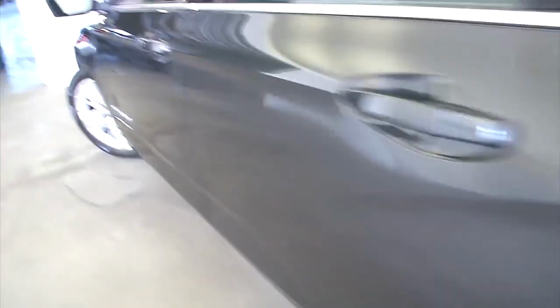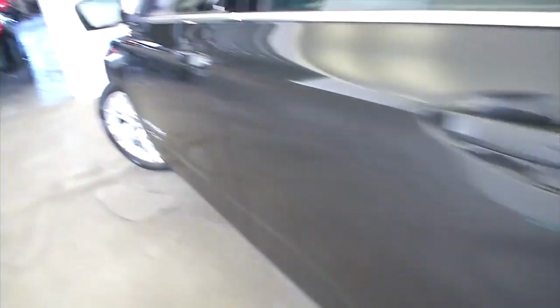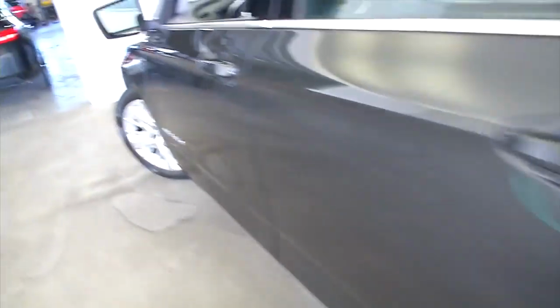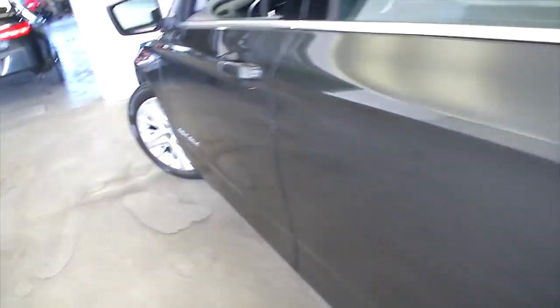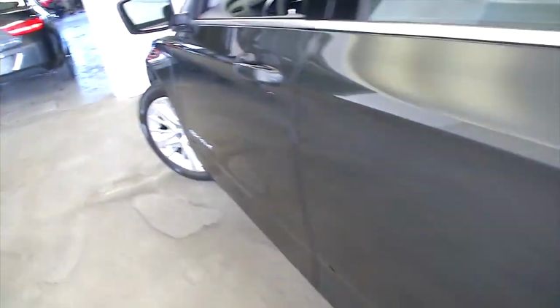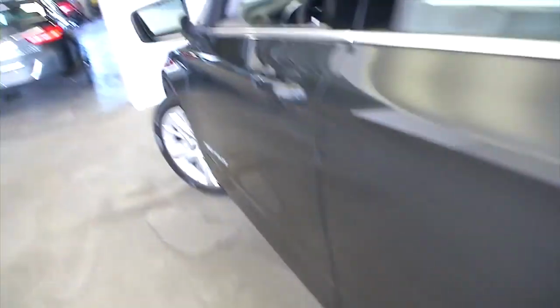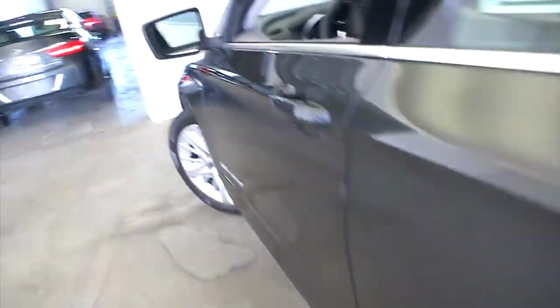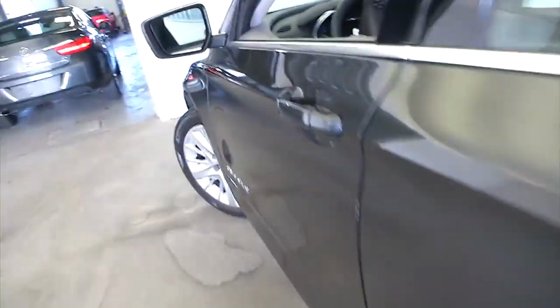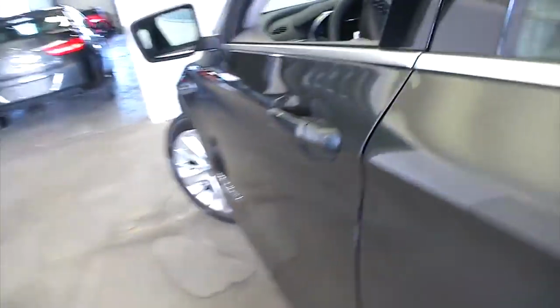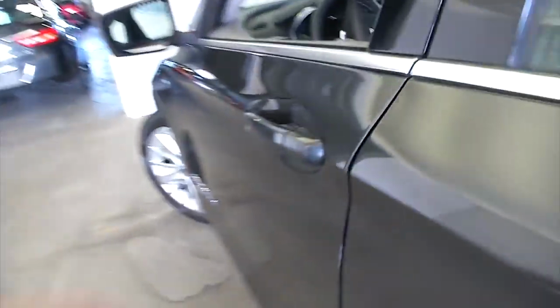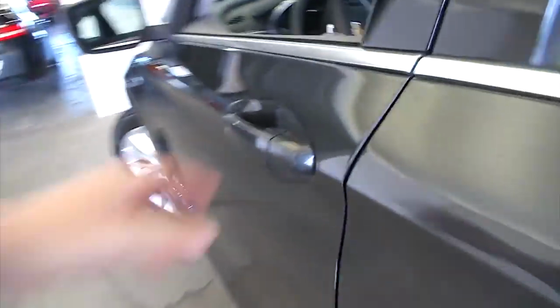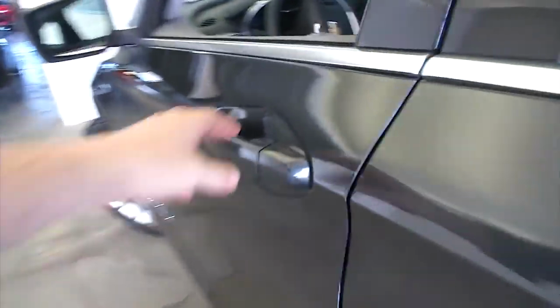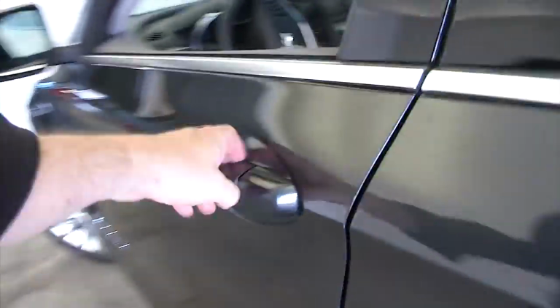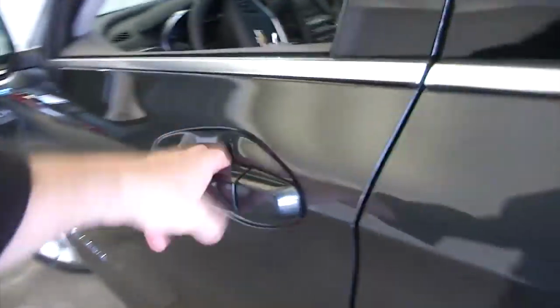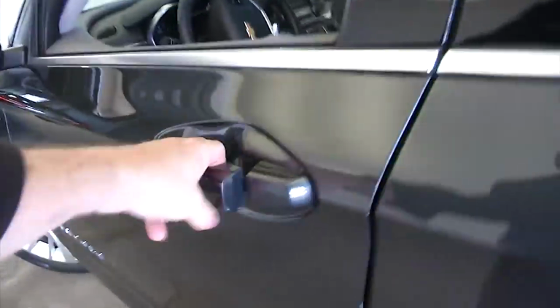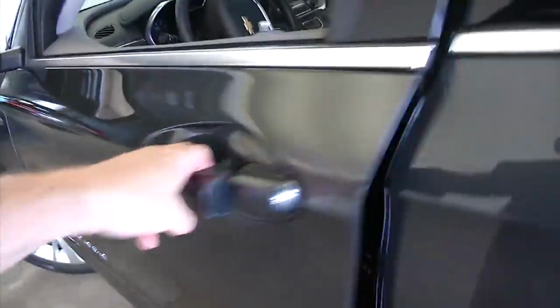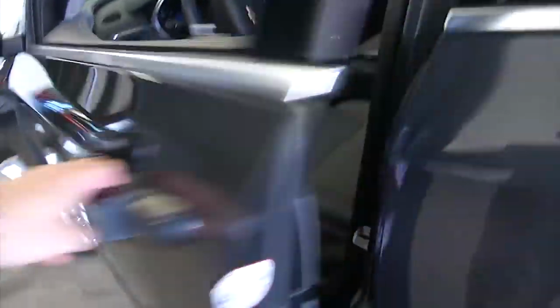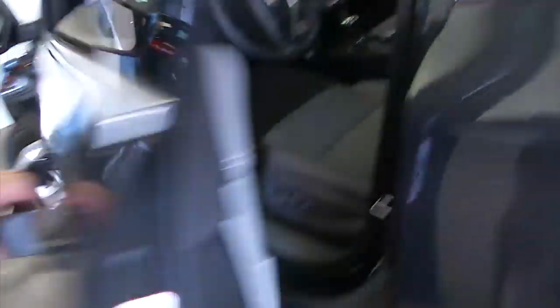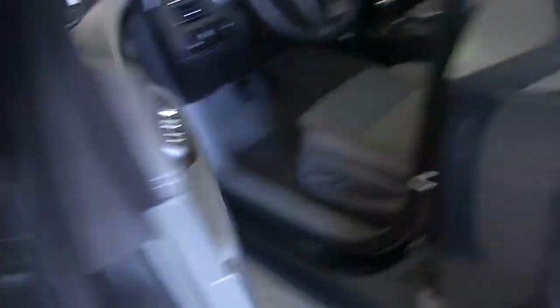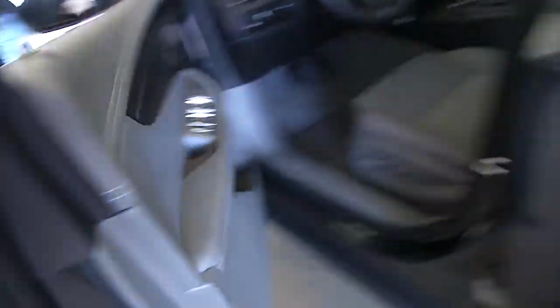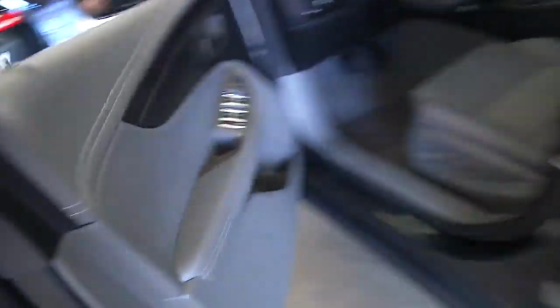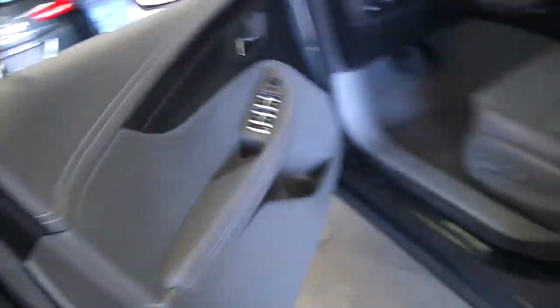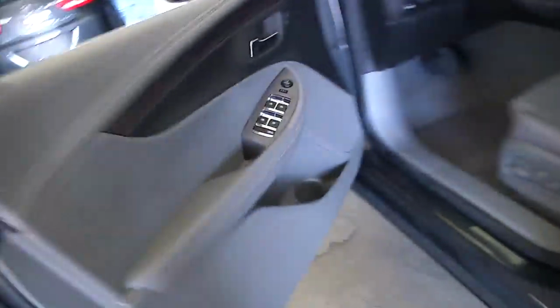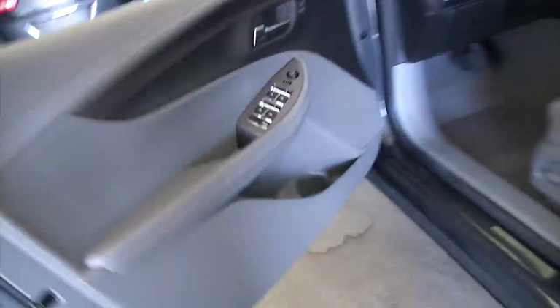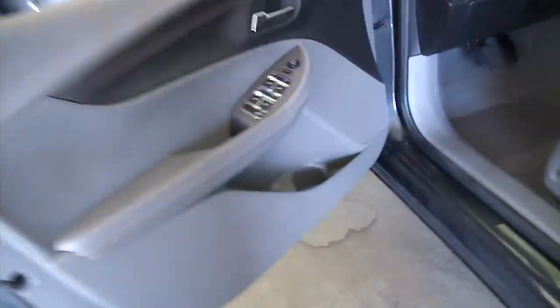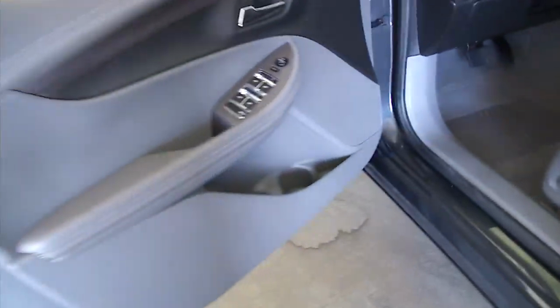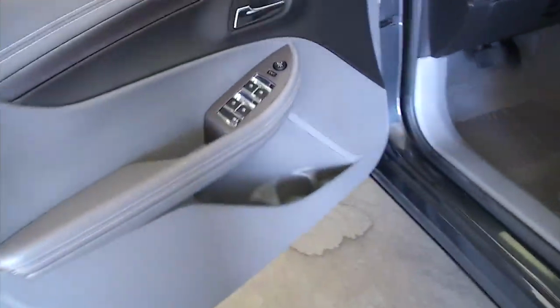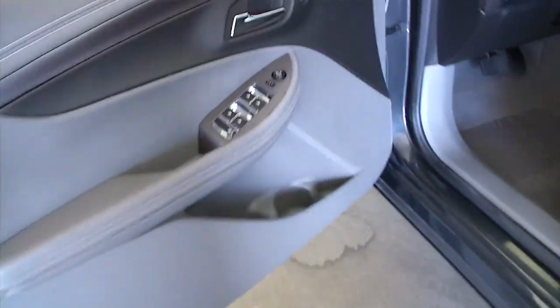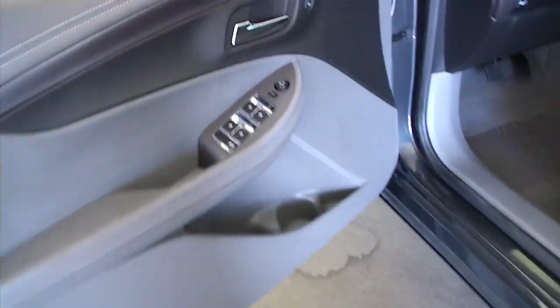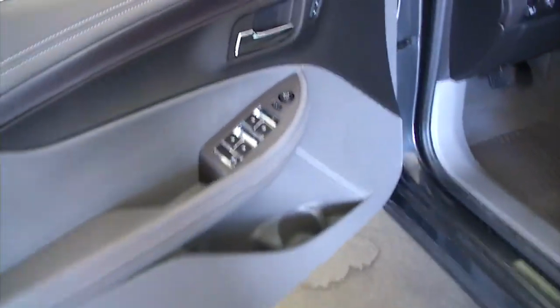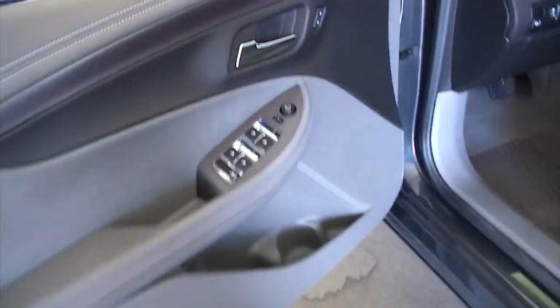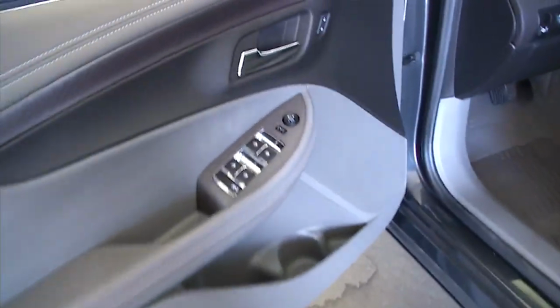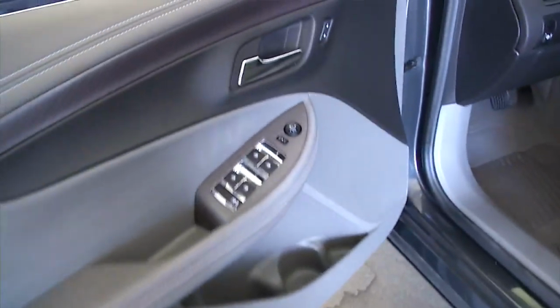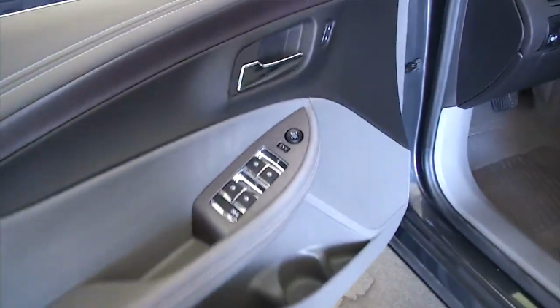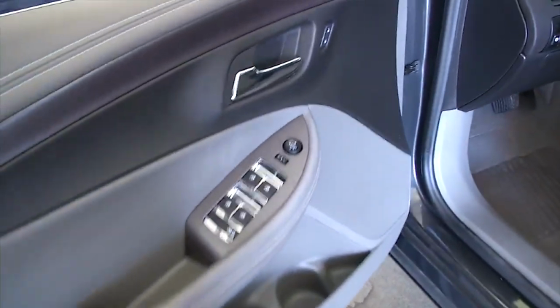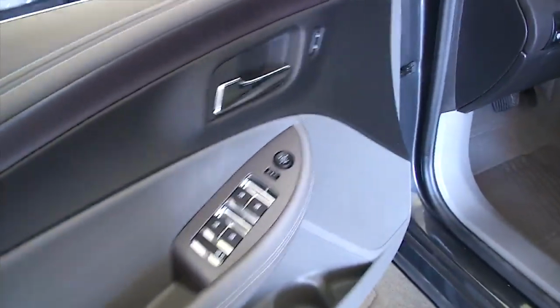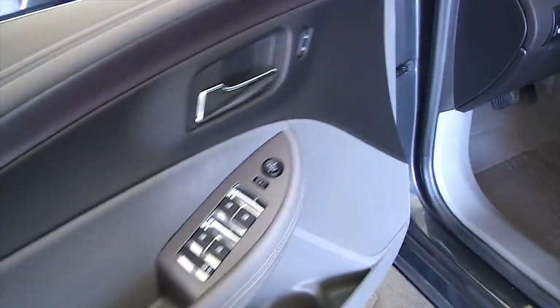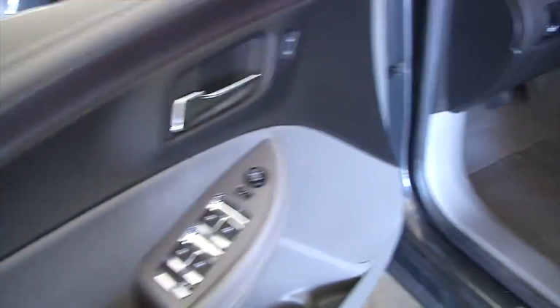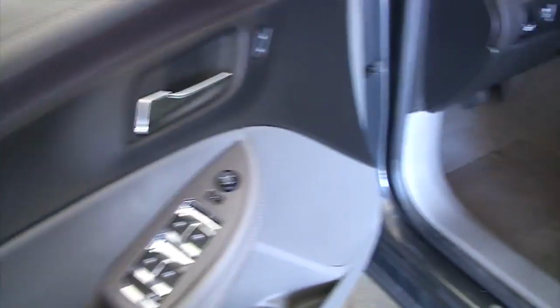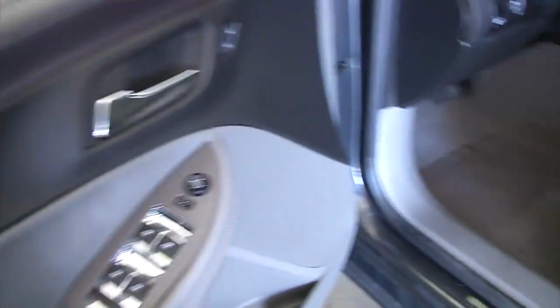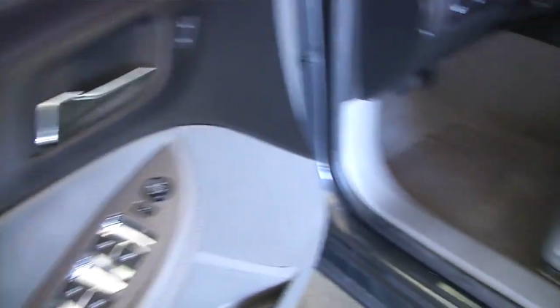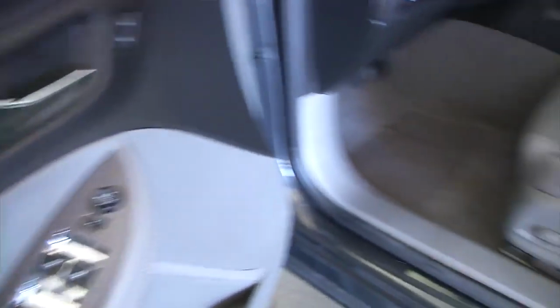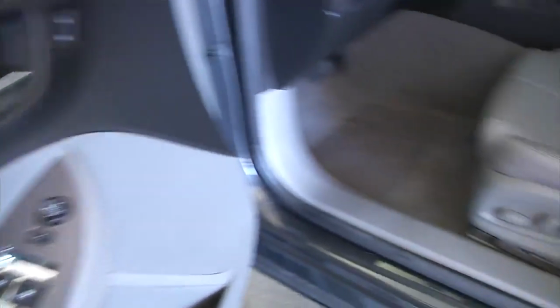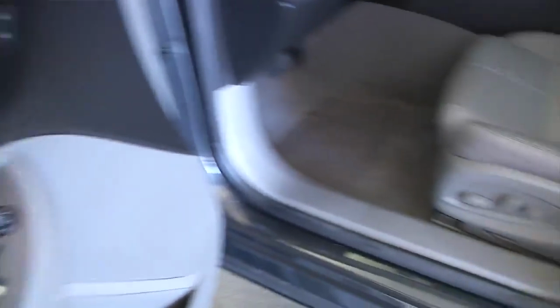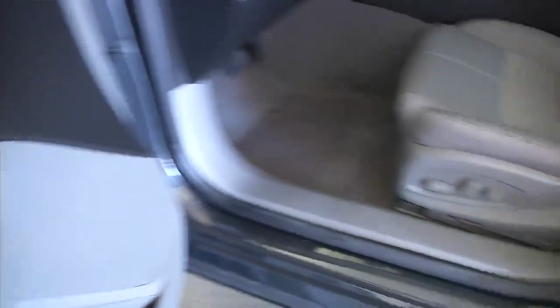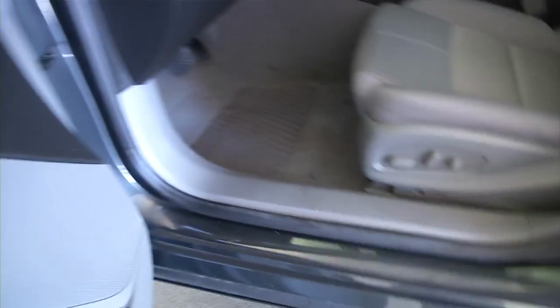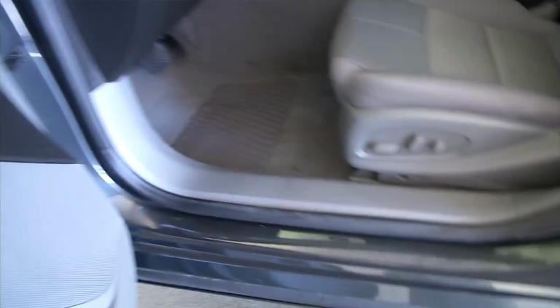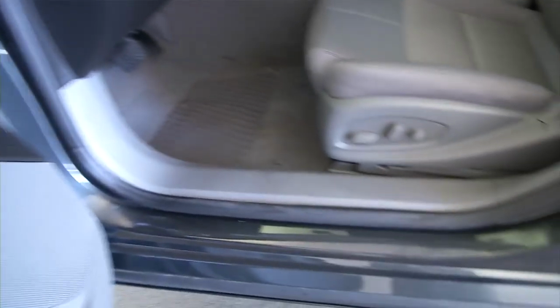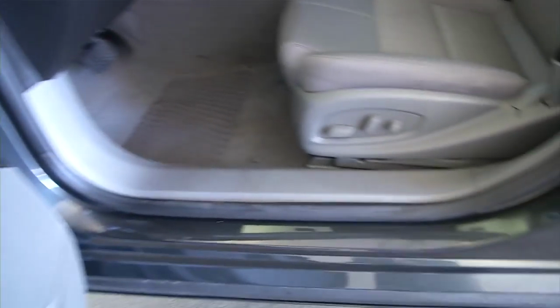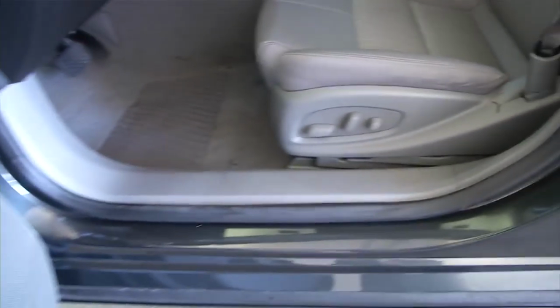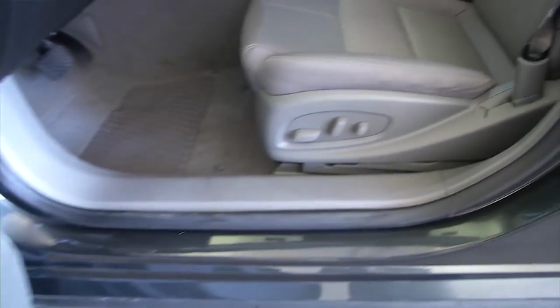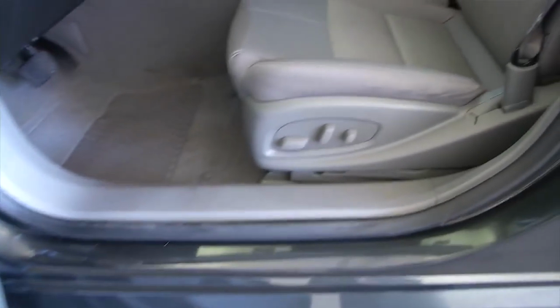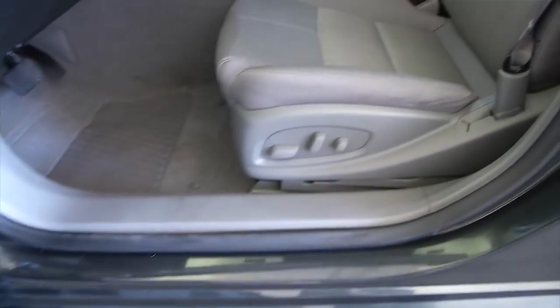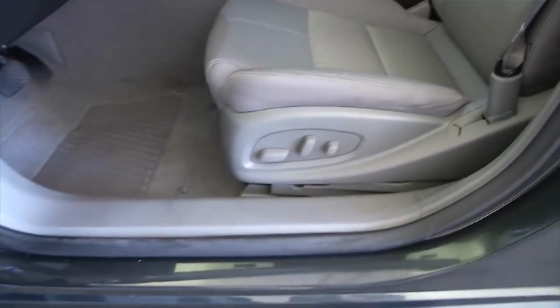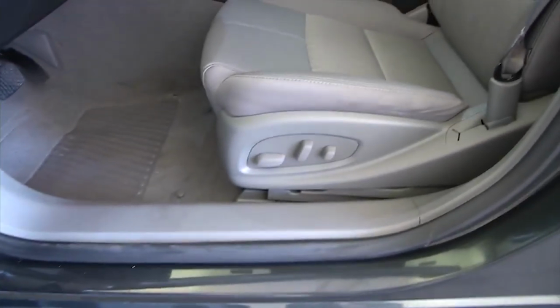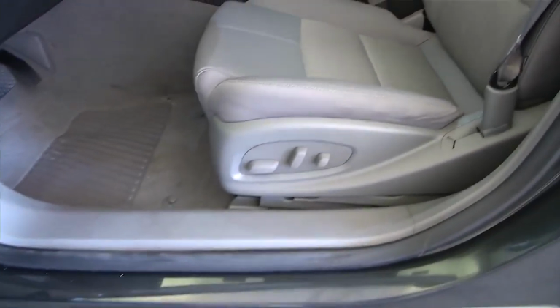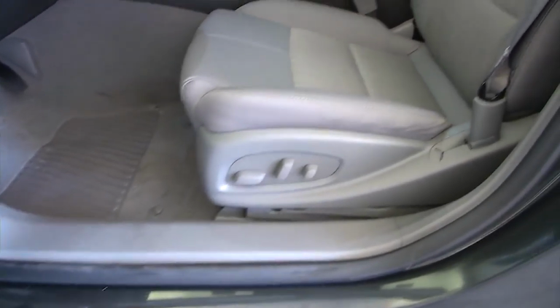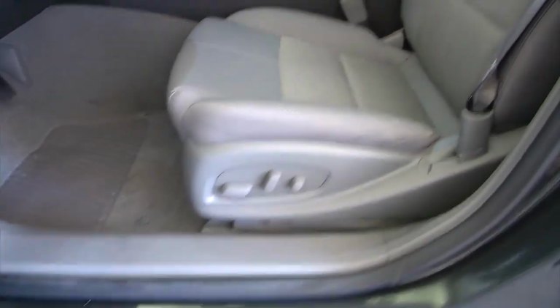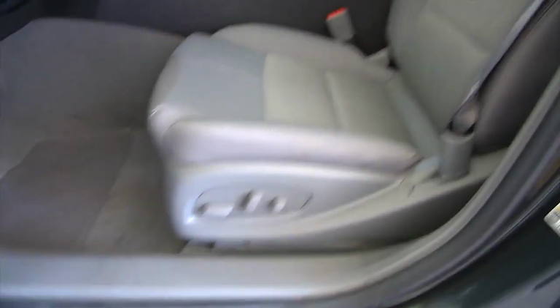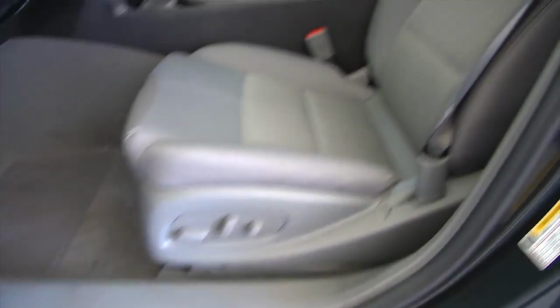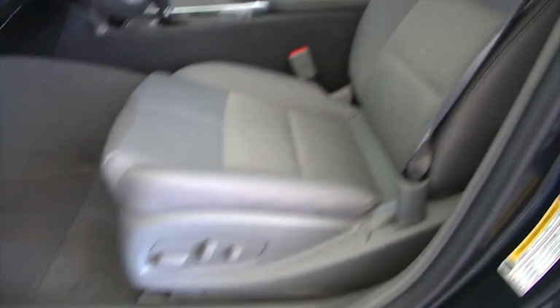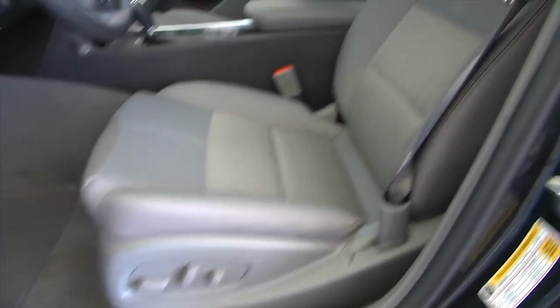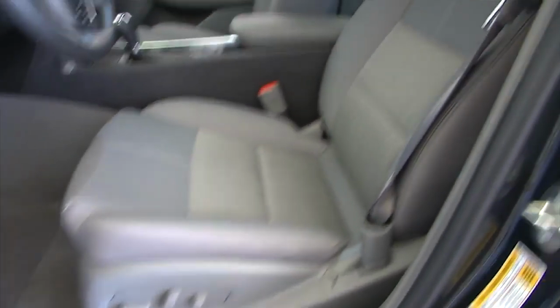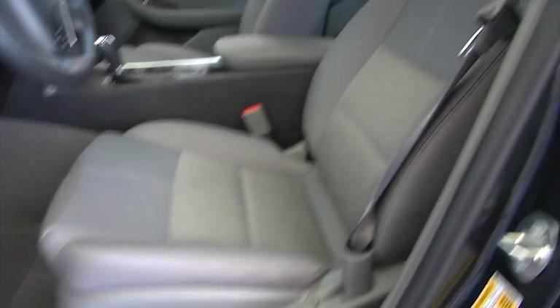Moving forward, power windows, power locks, power mirrors, power seat adjustments.